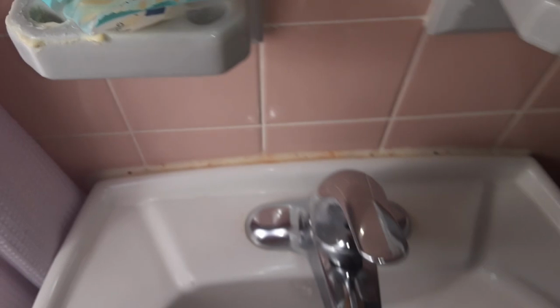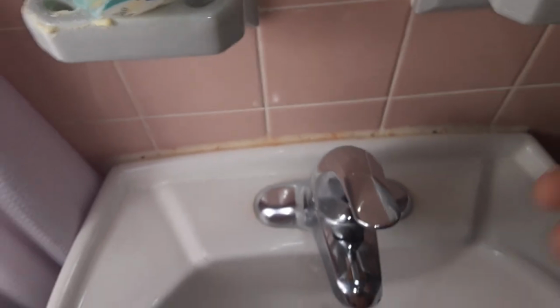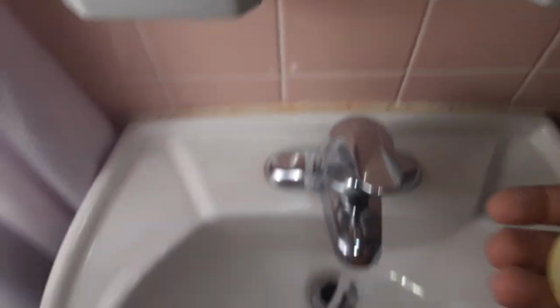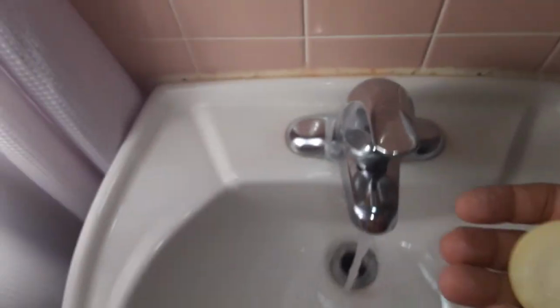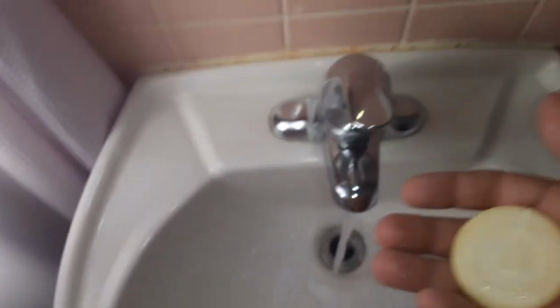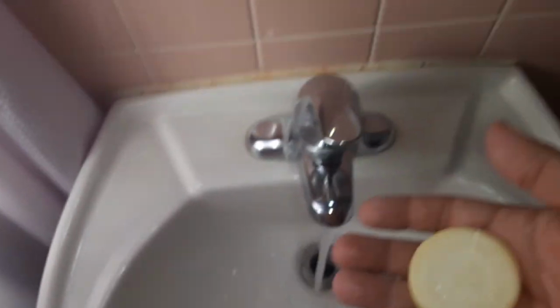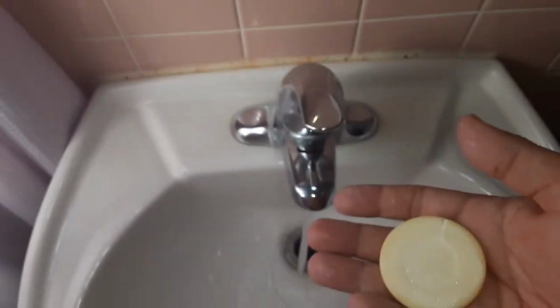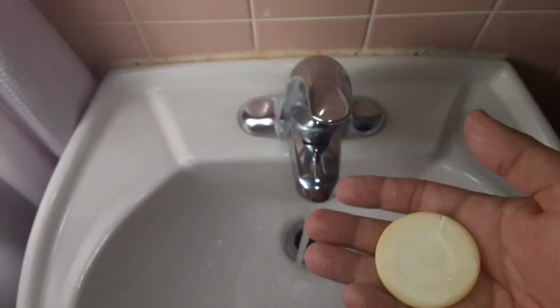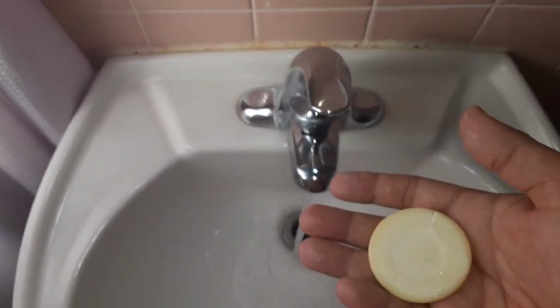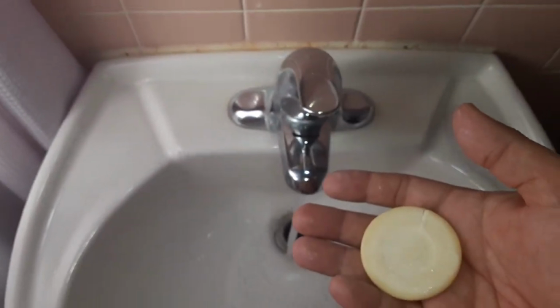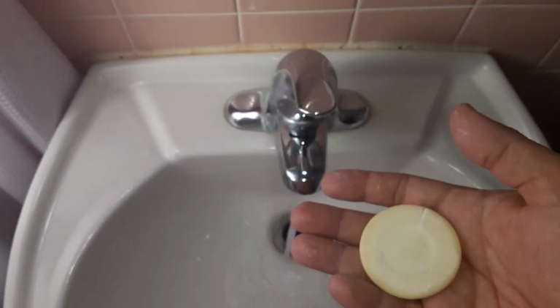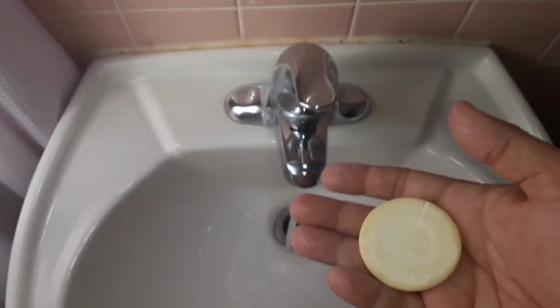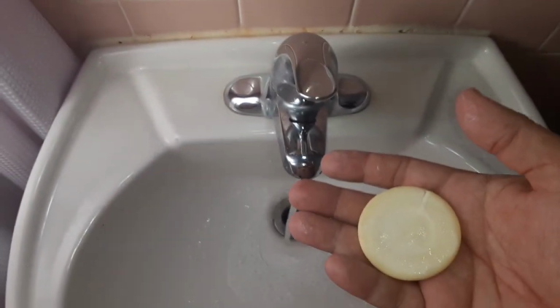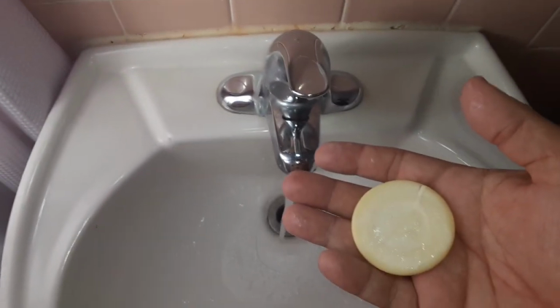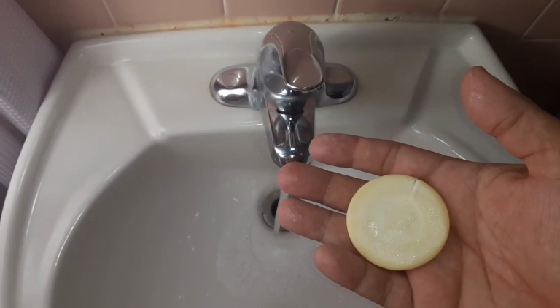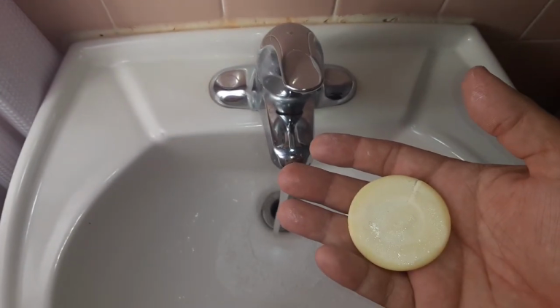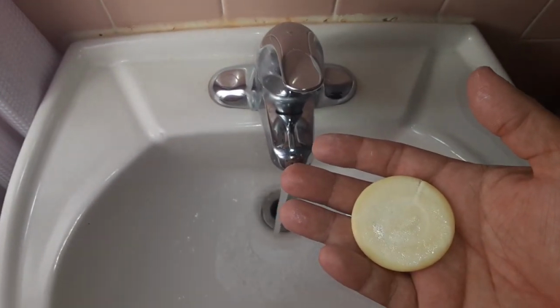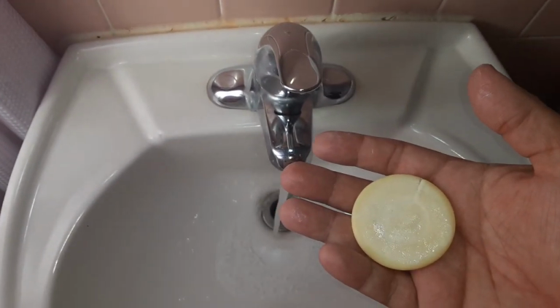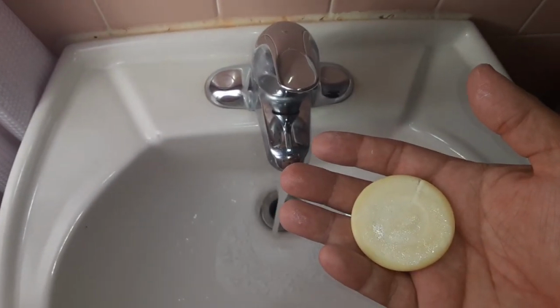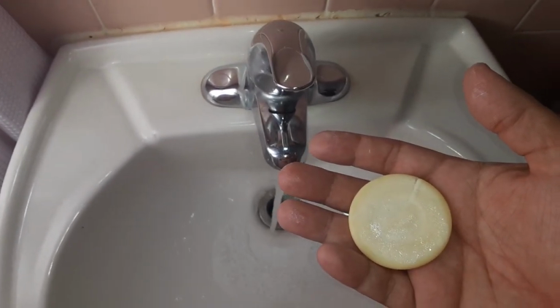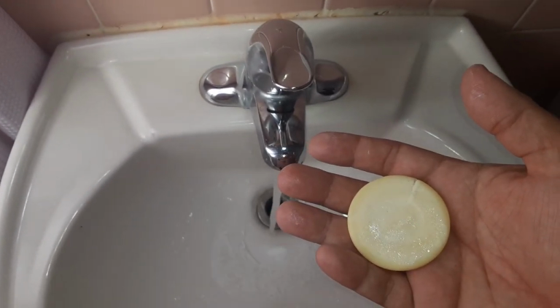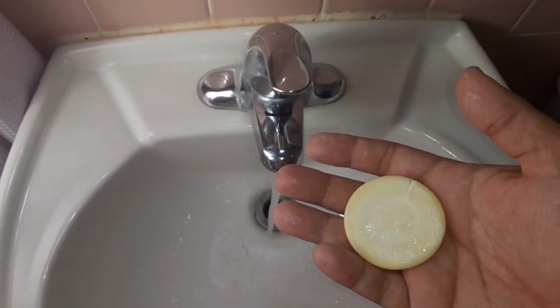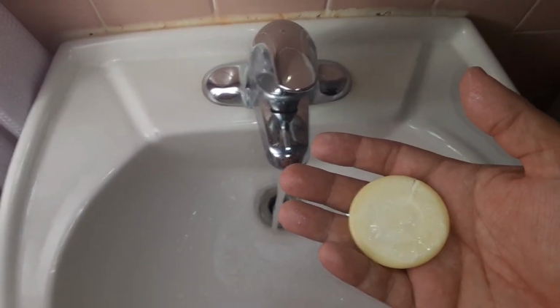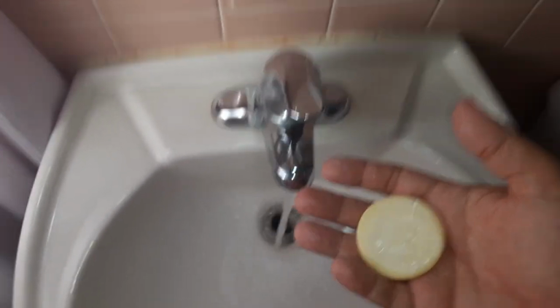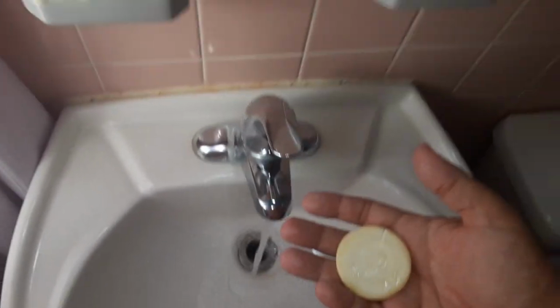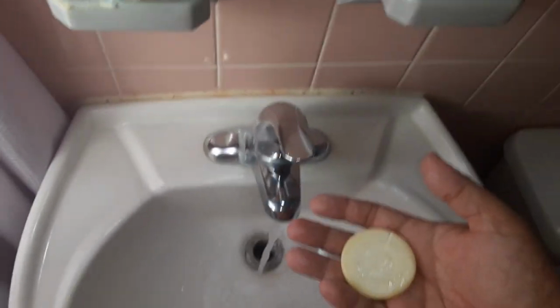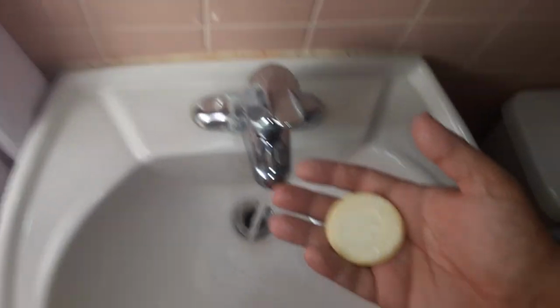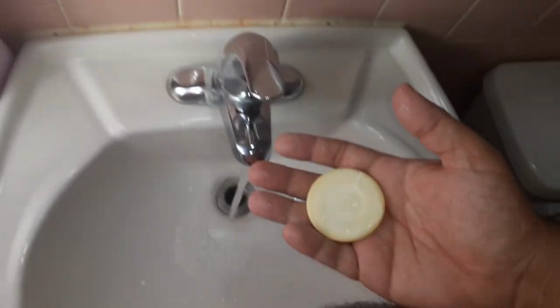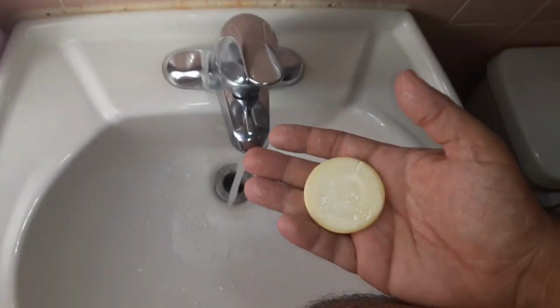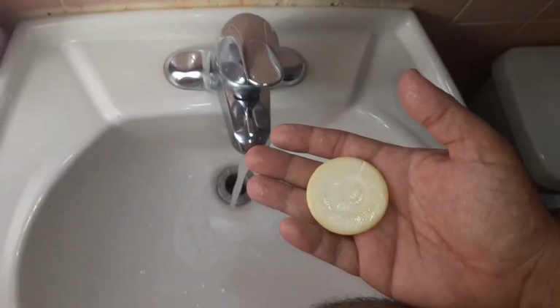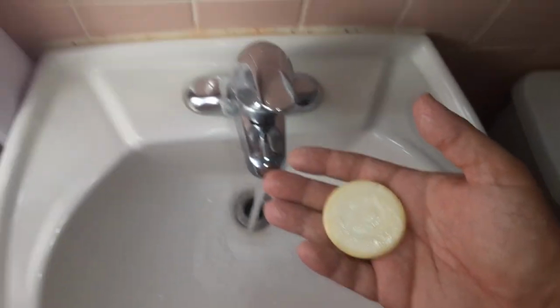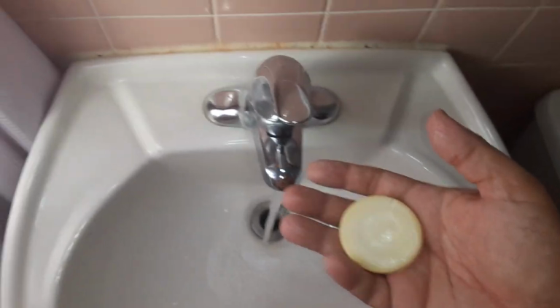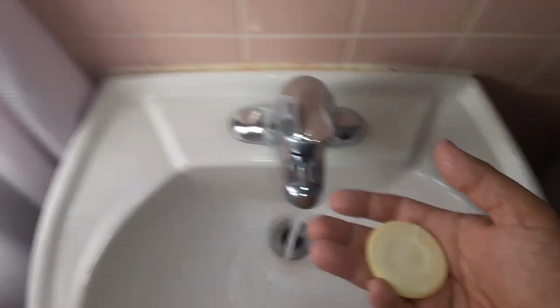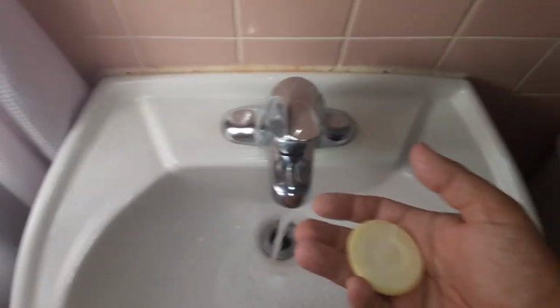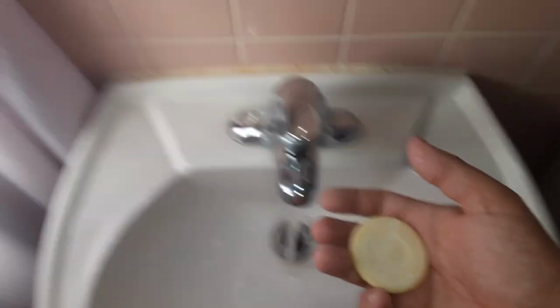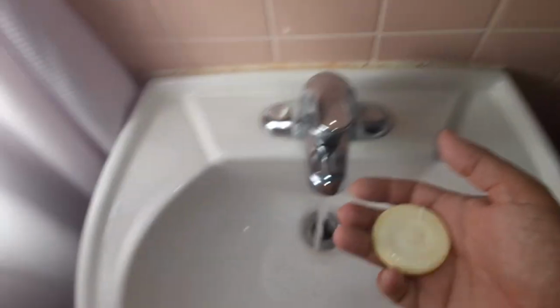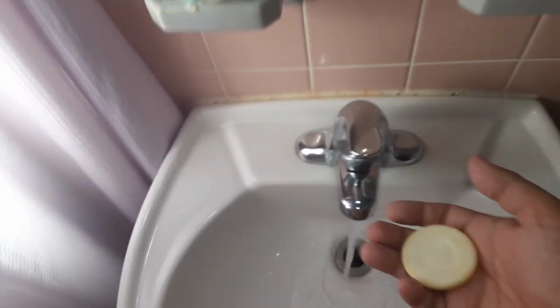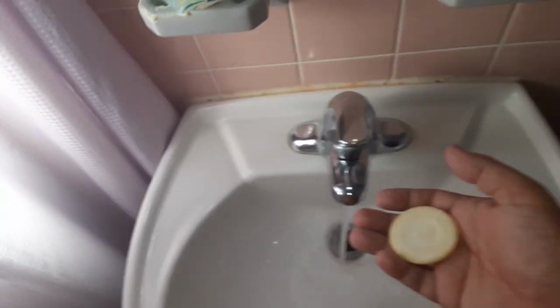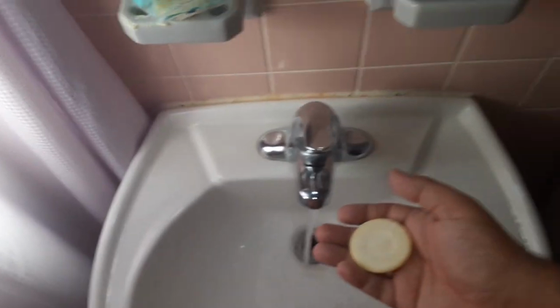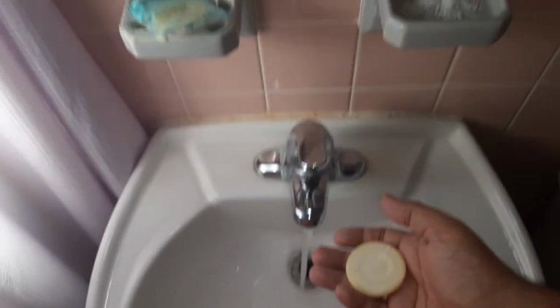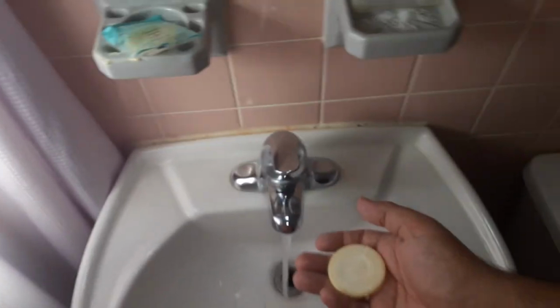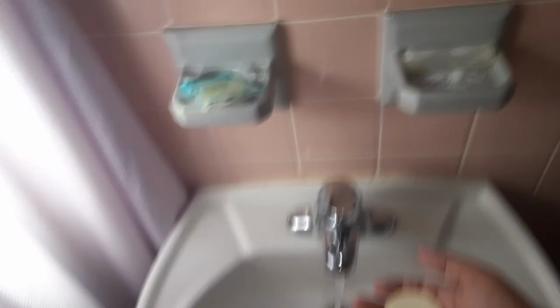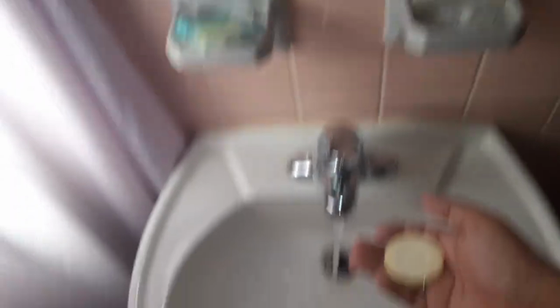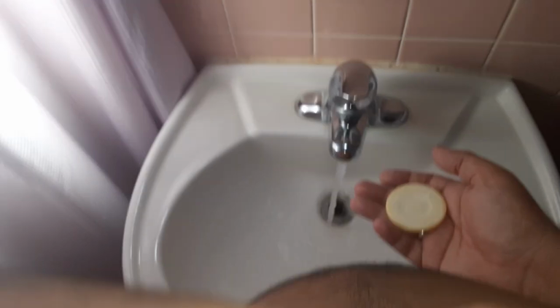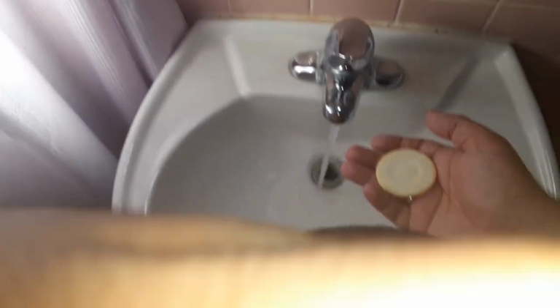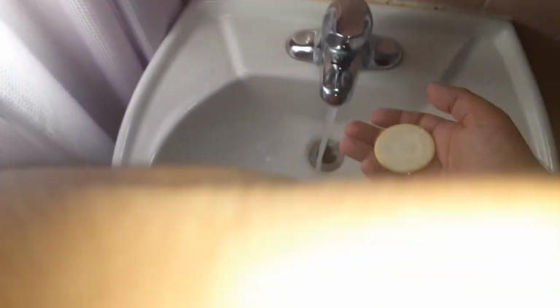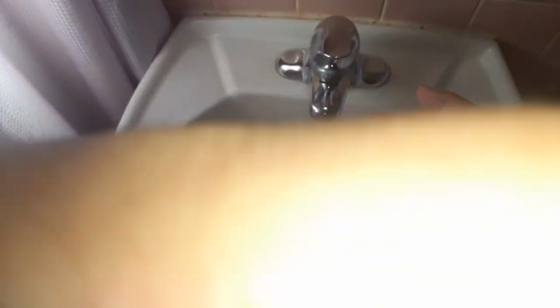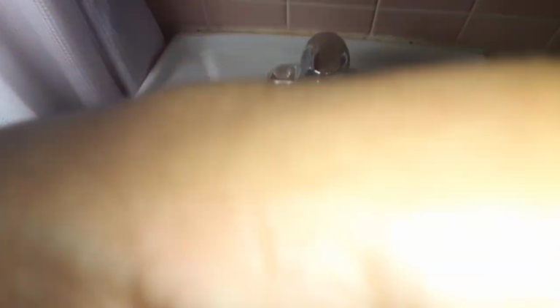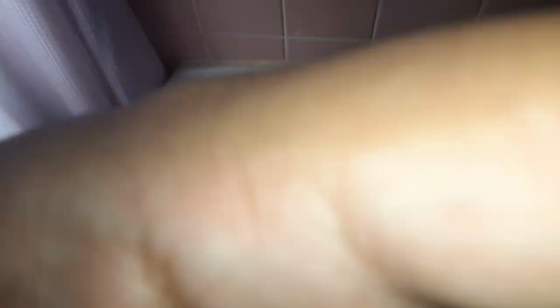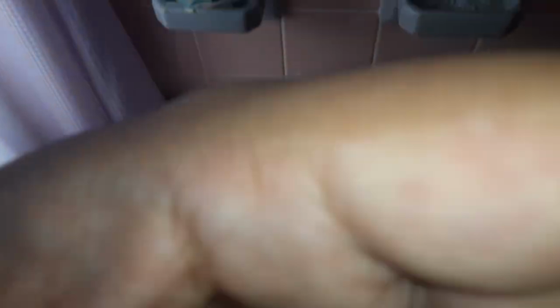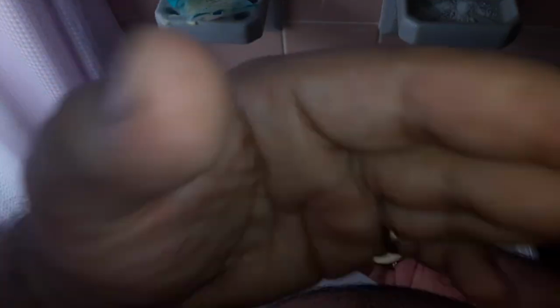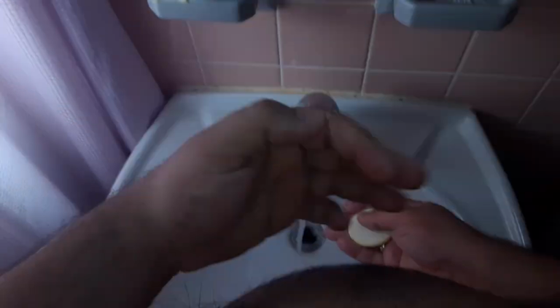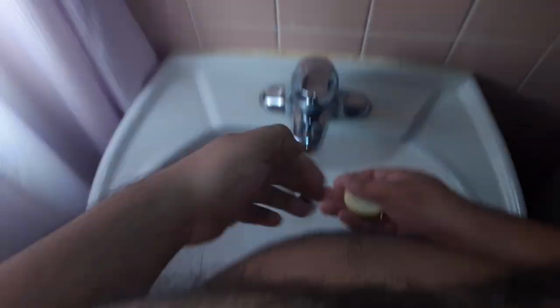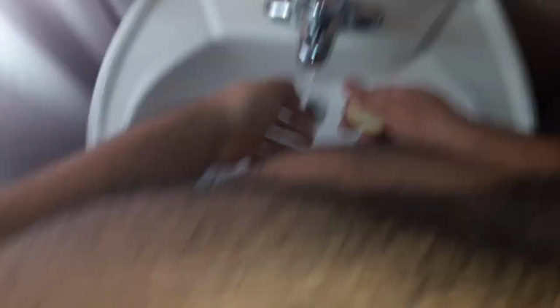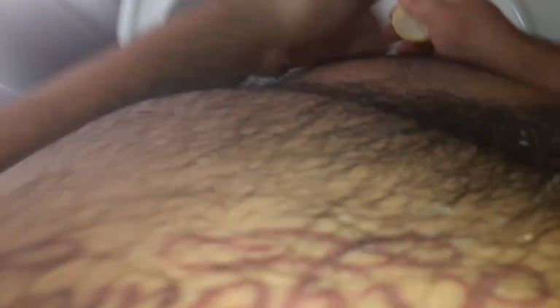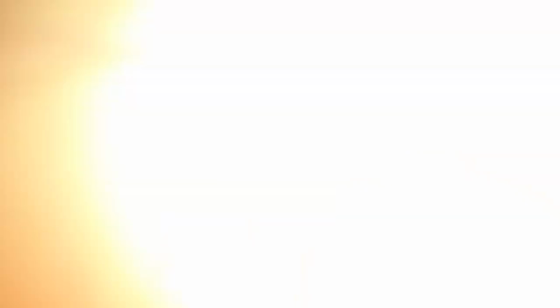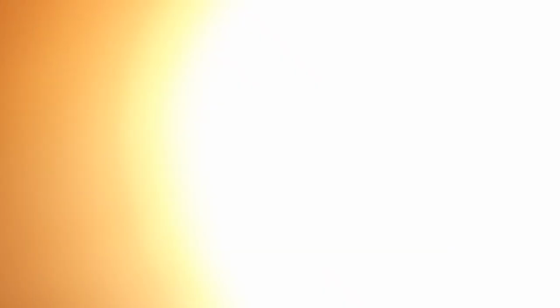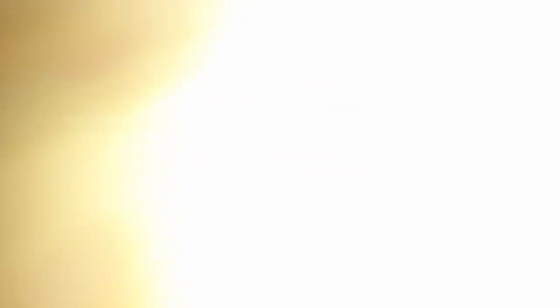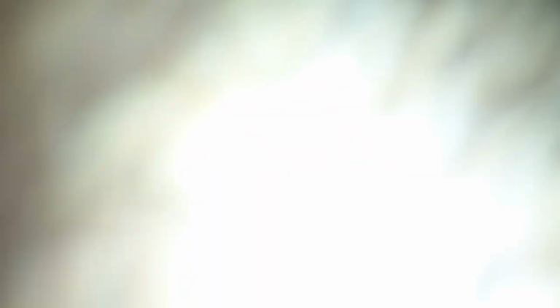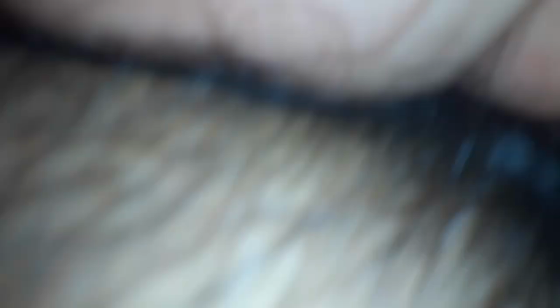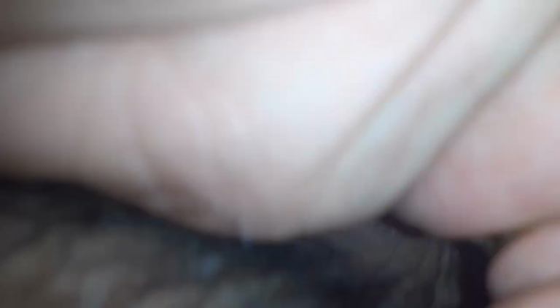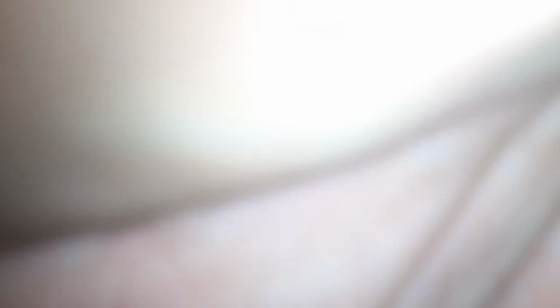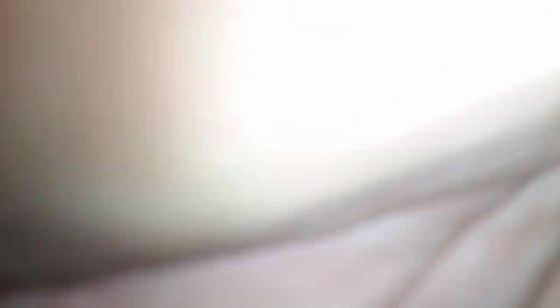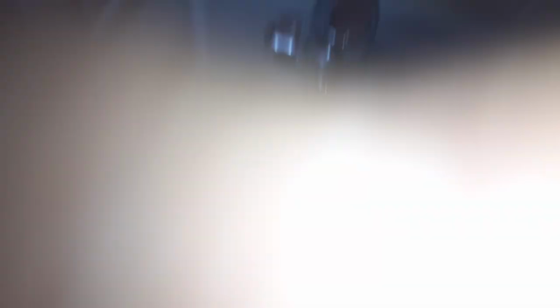This is how to wash your hands during a pandemic. Oh my god.